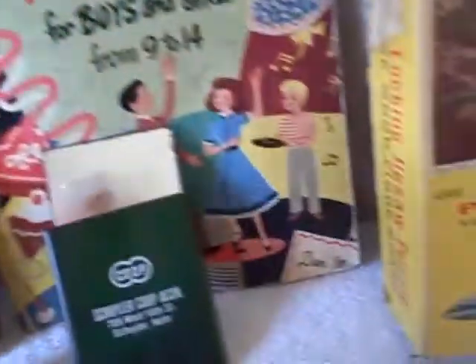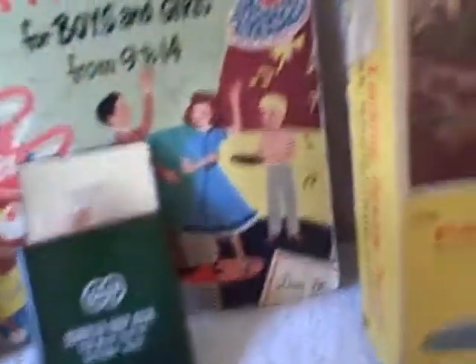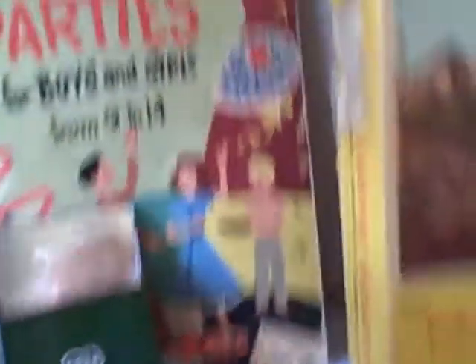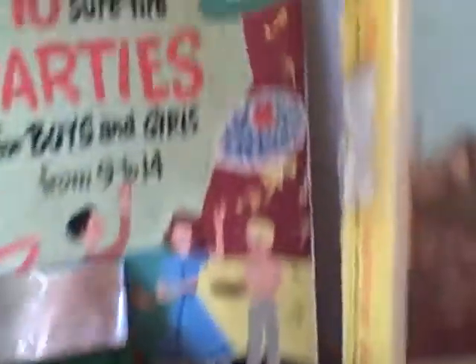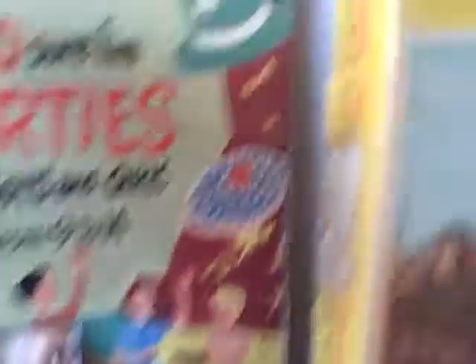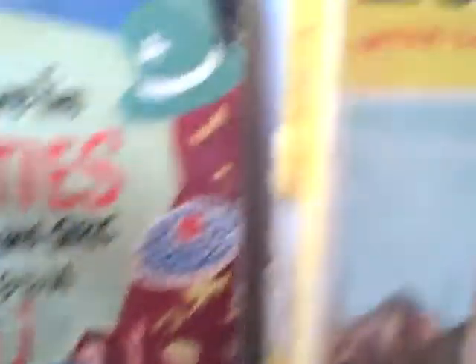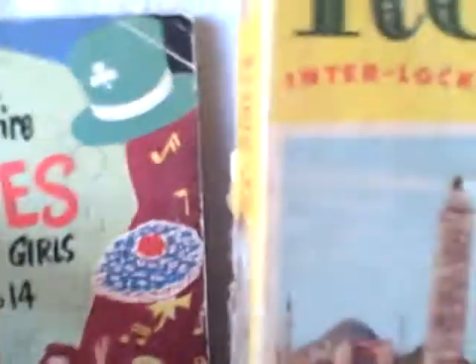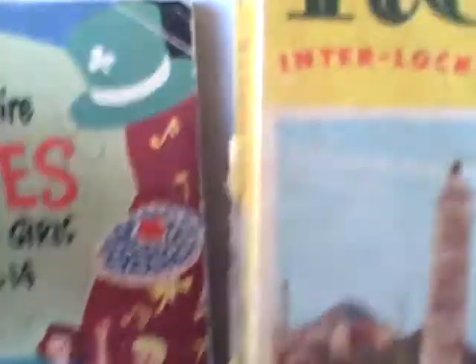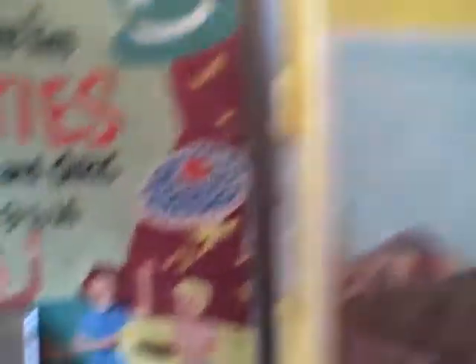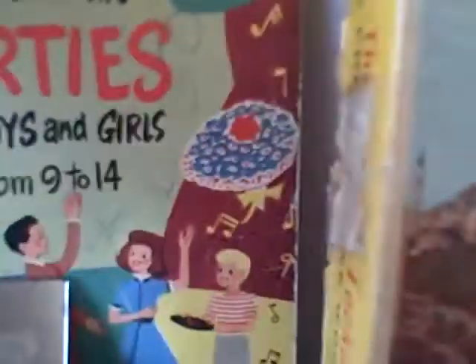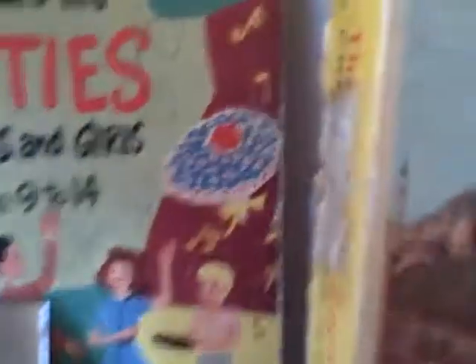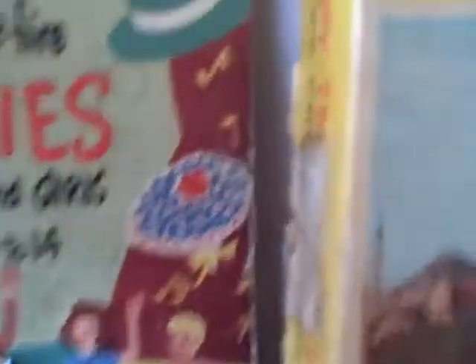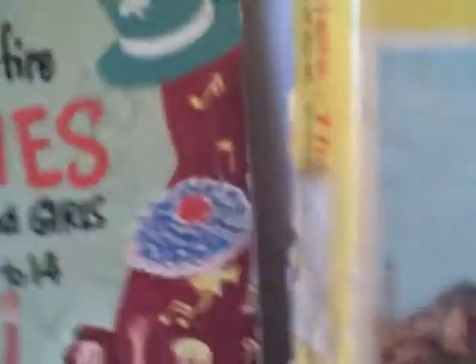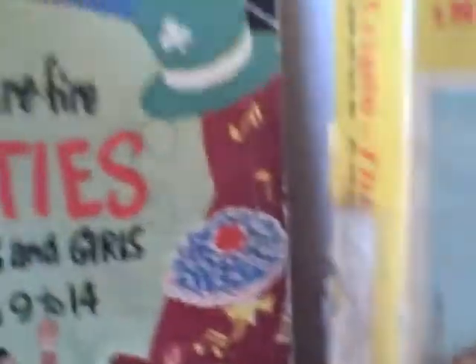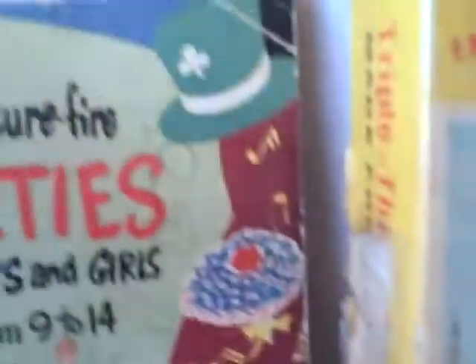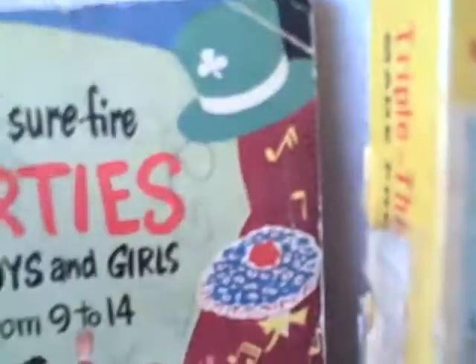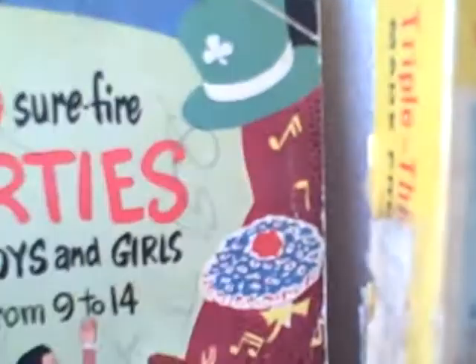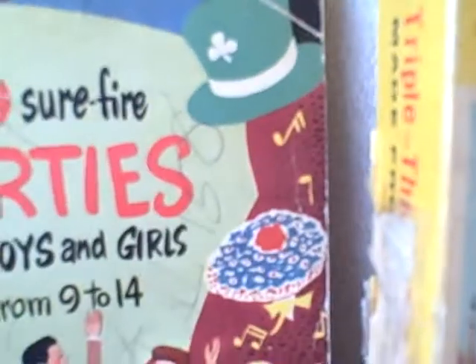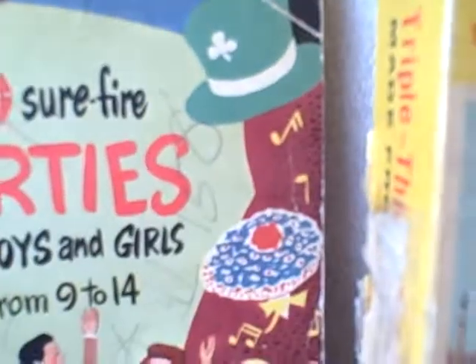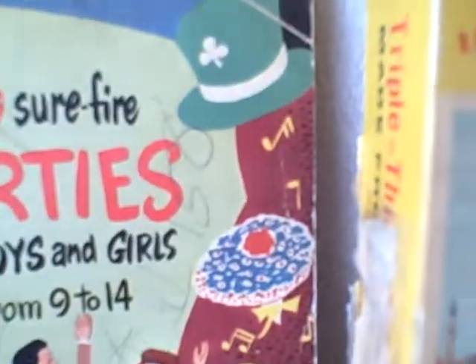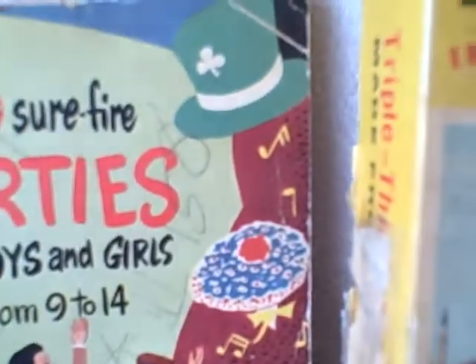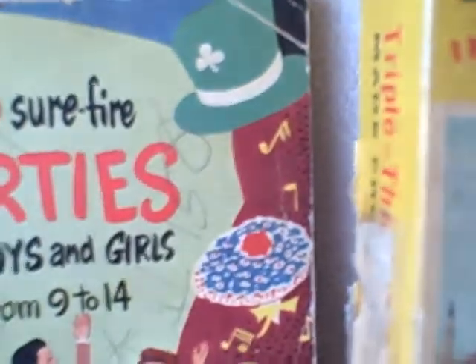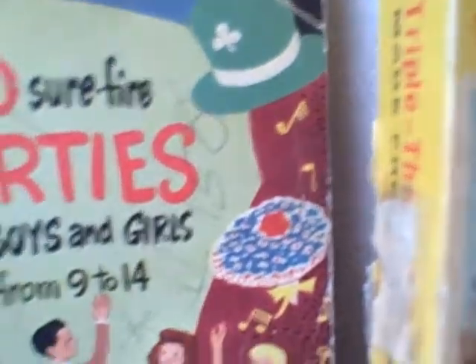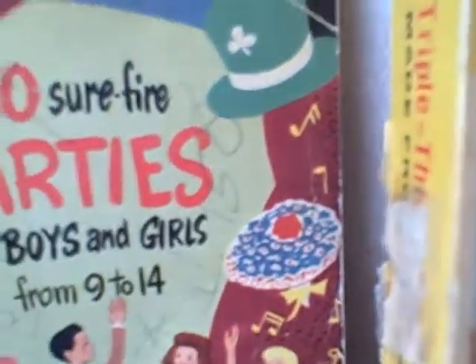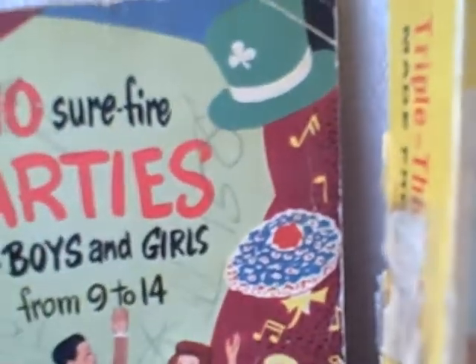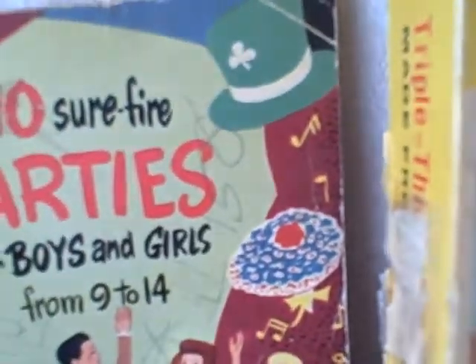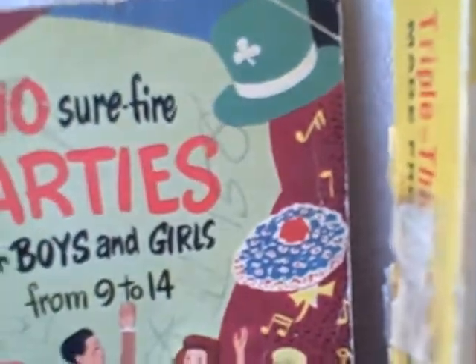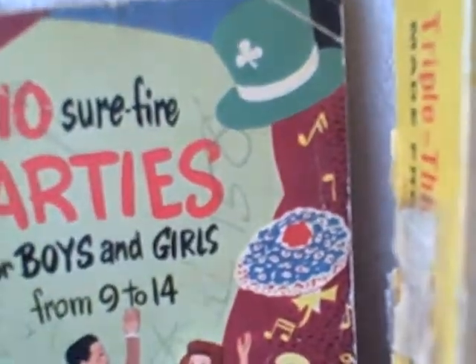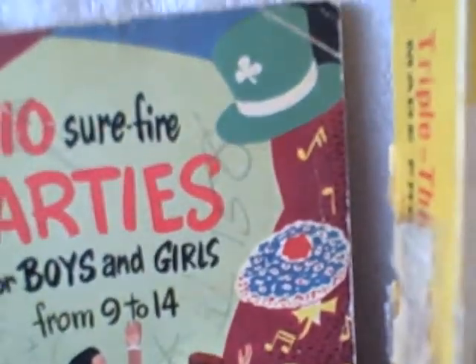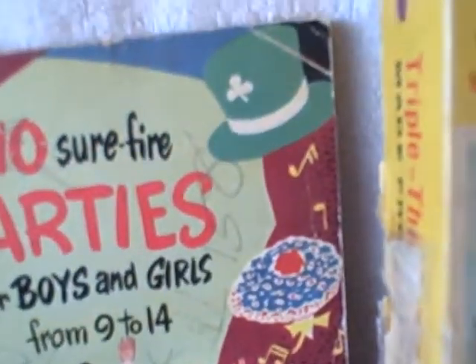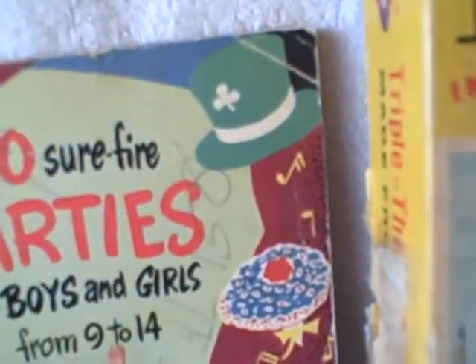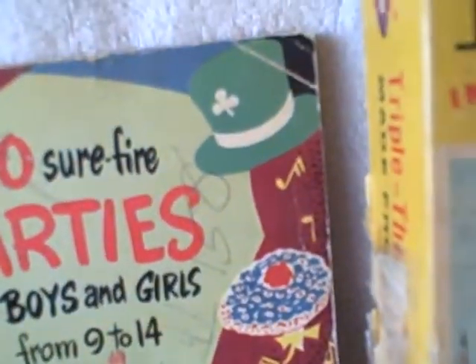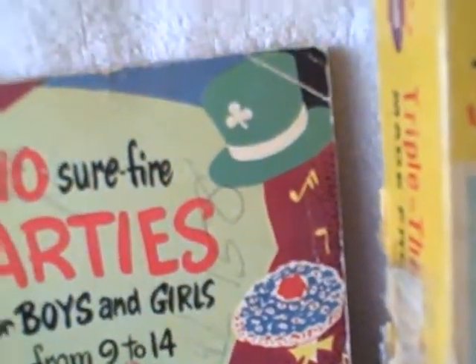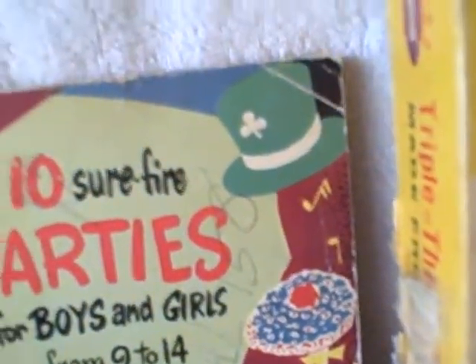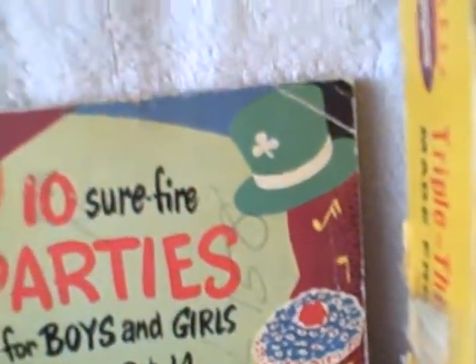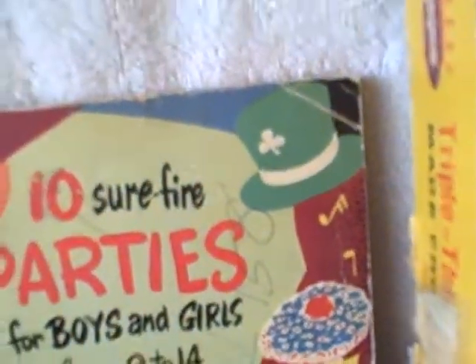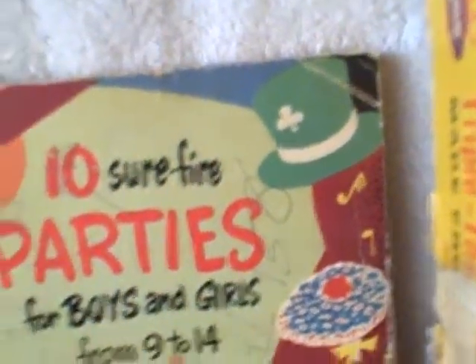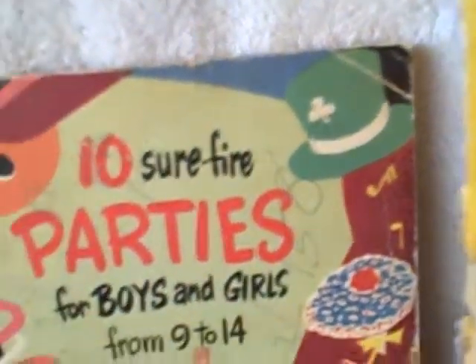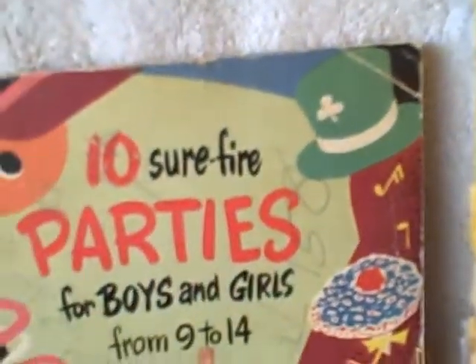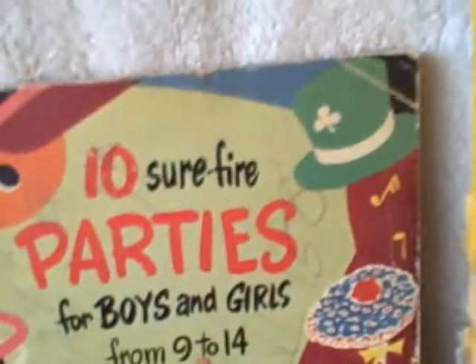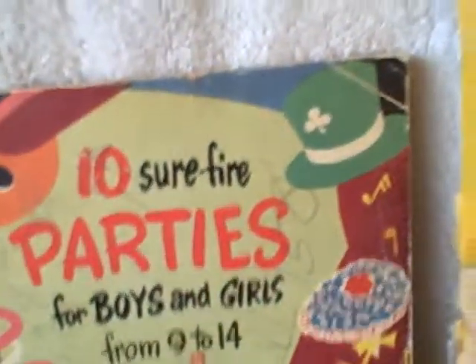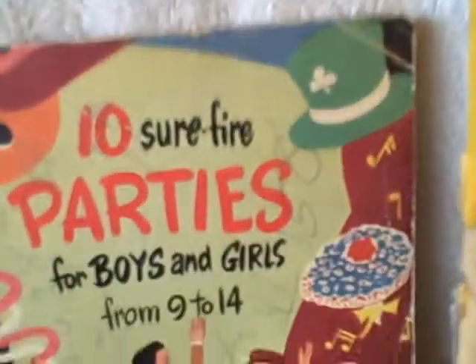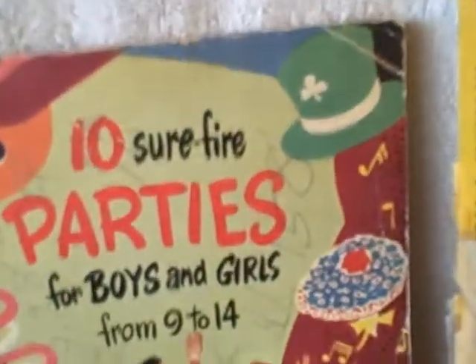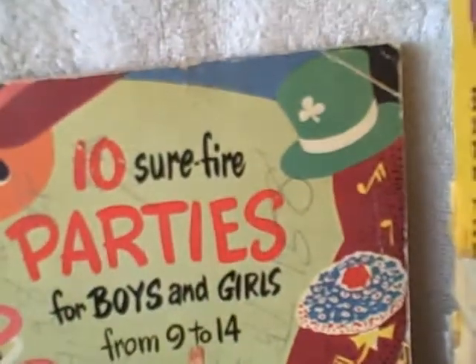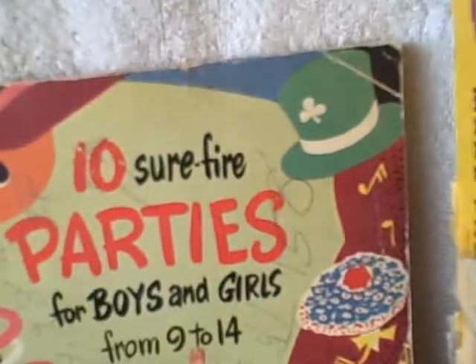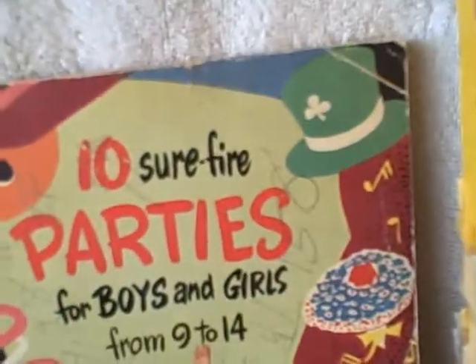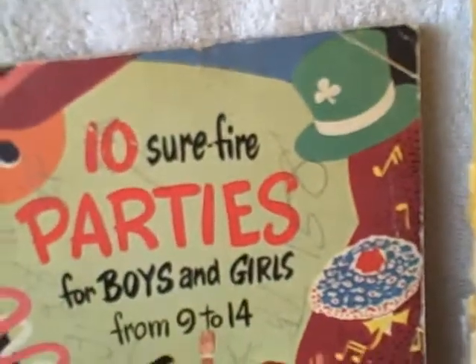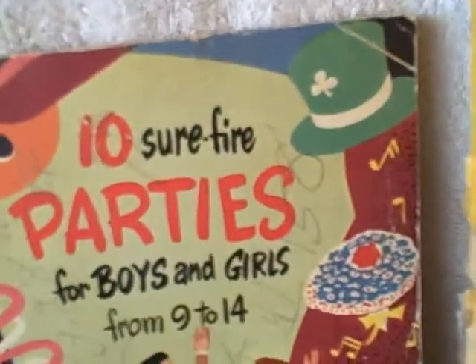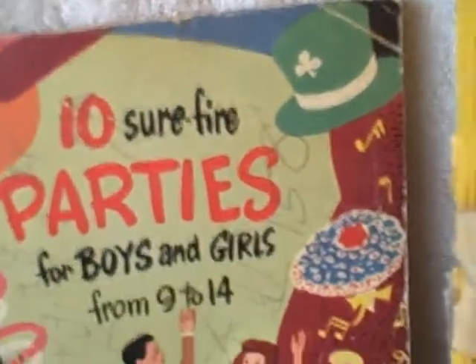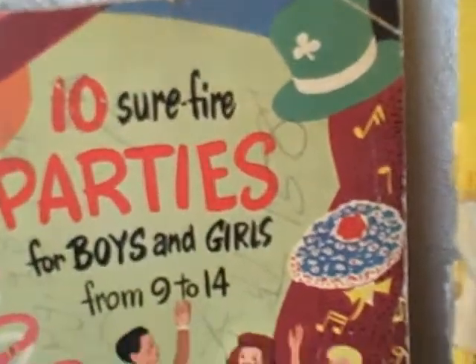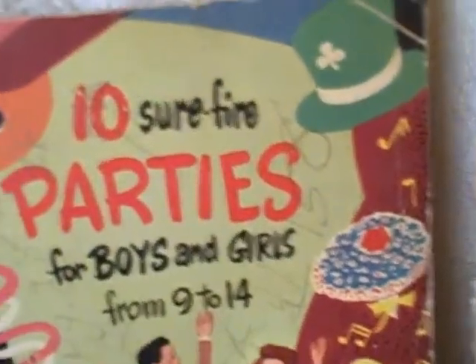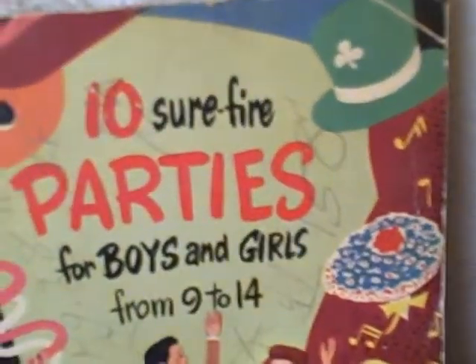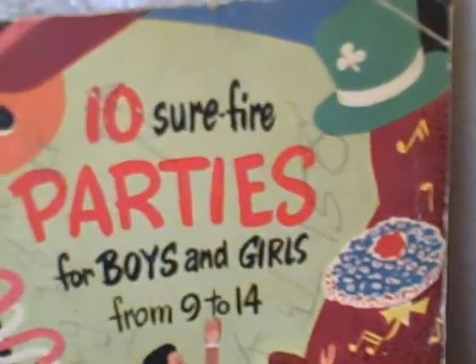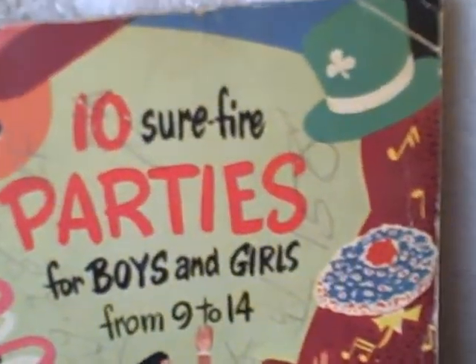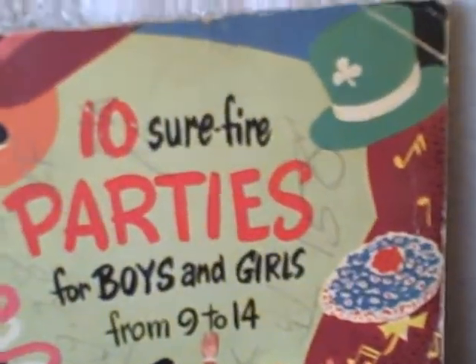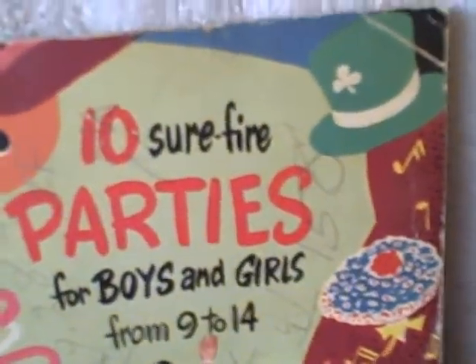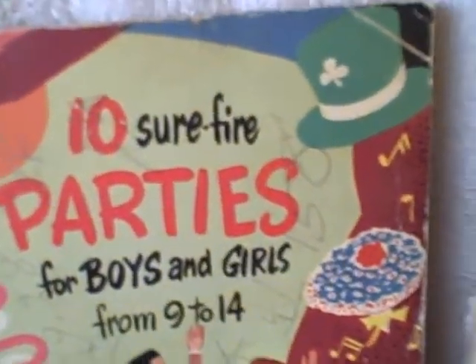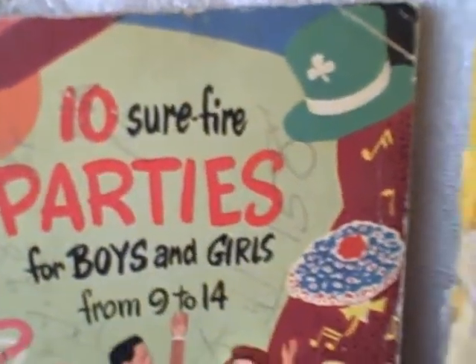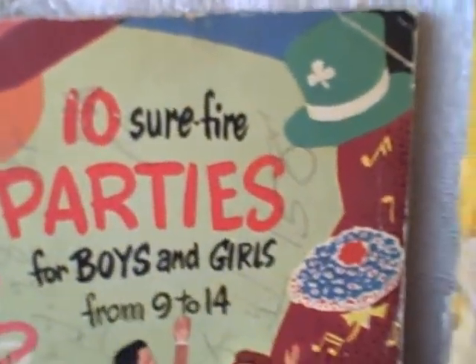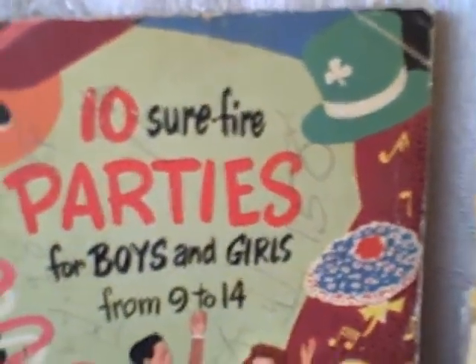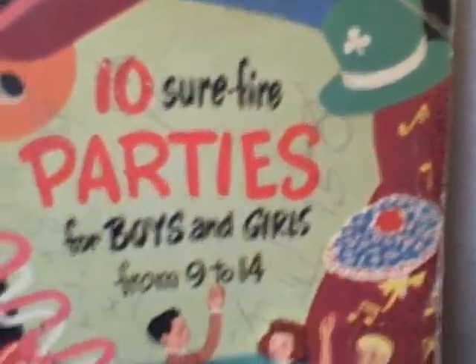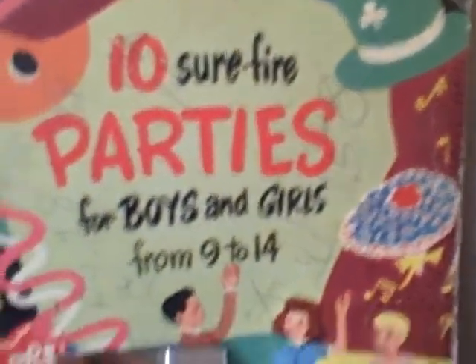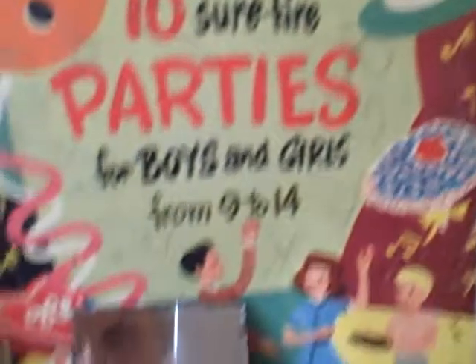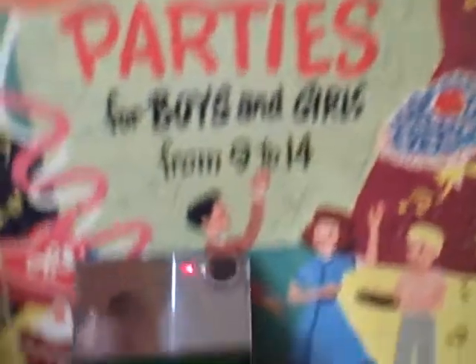Here we've got a book — Boys and Girls, ages 9 to 14. Sure Fine Fire Party Ideas.